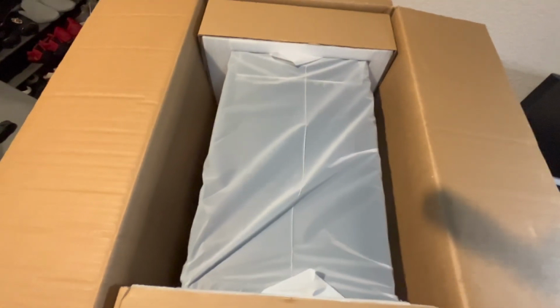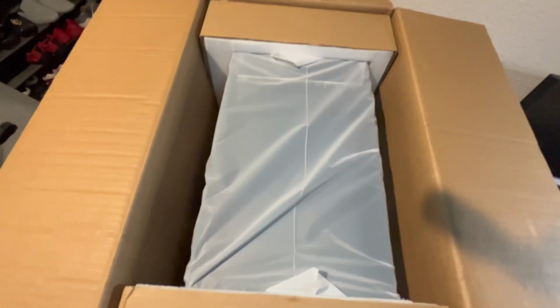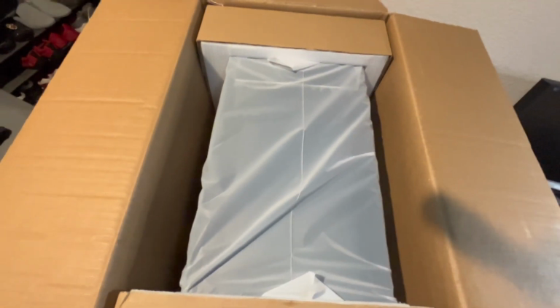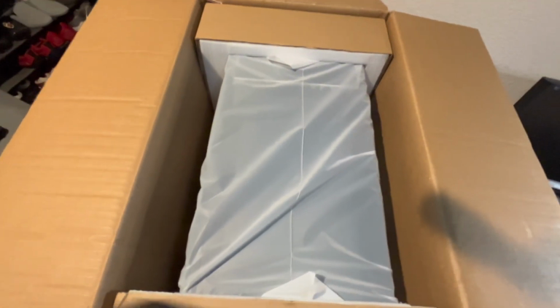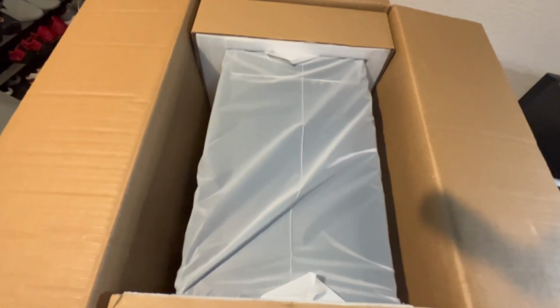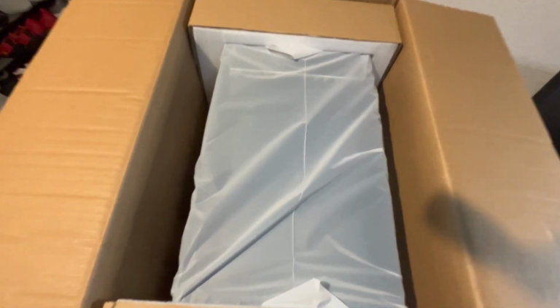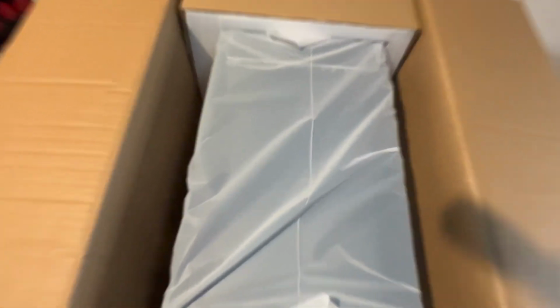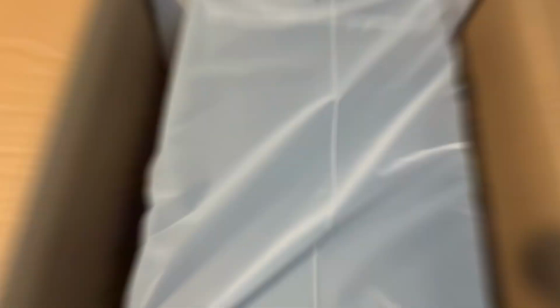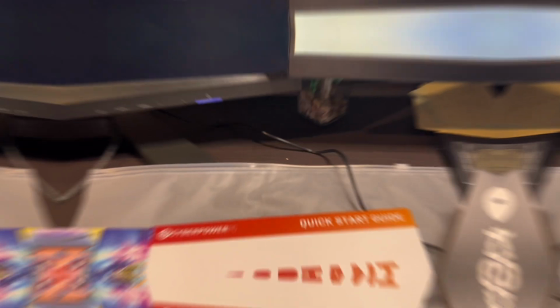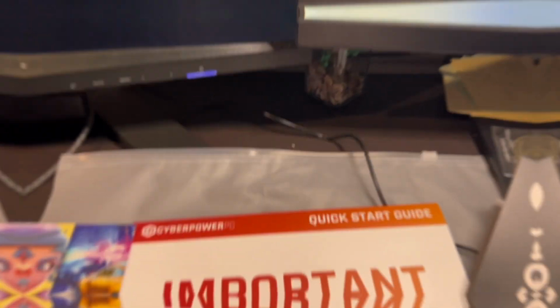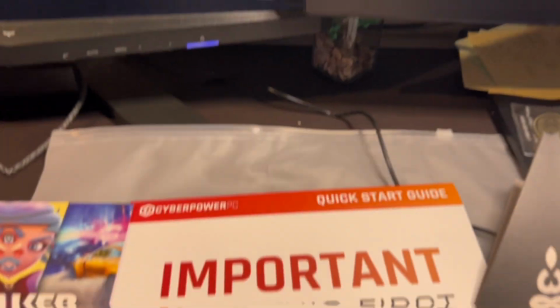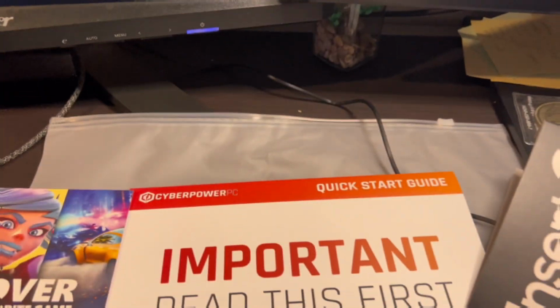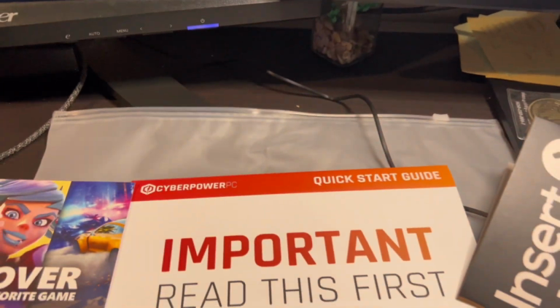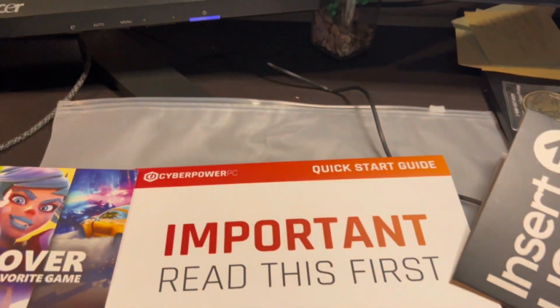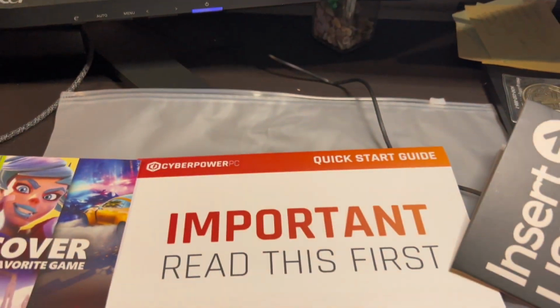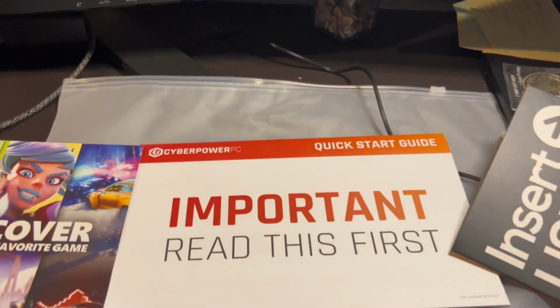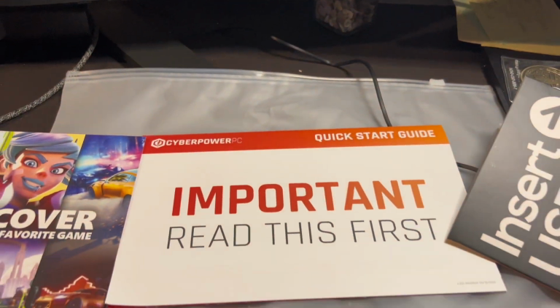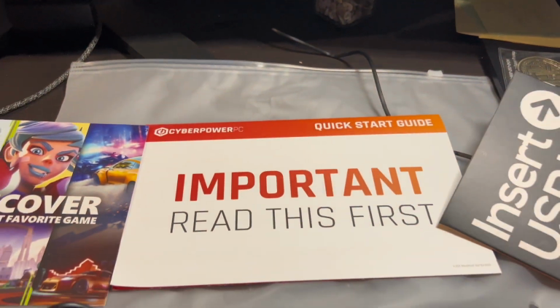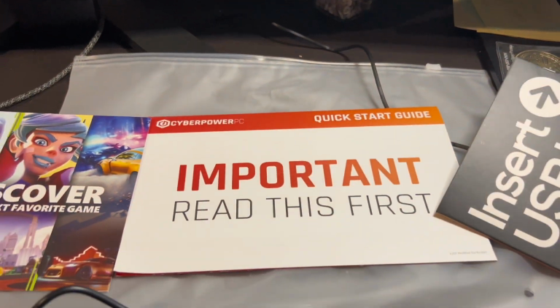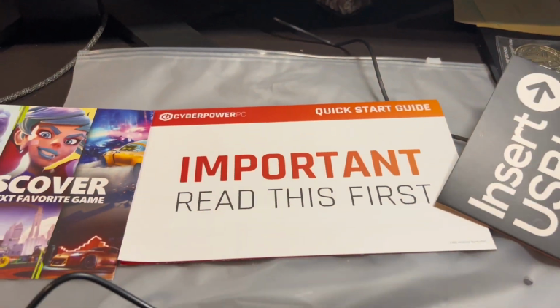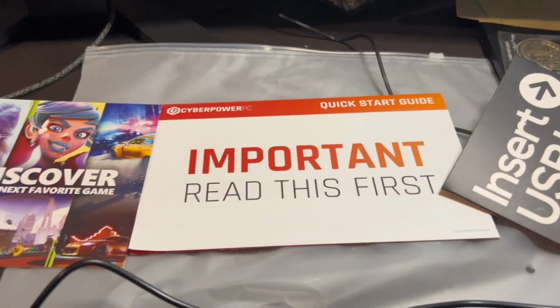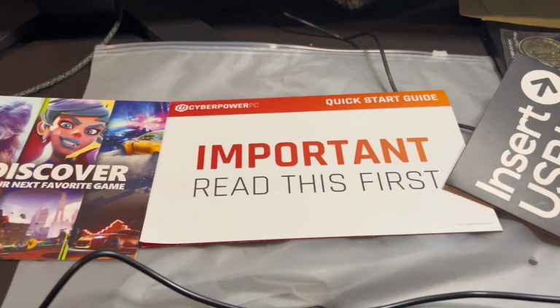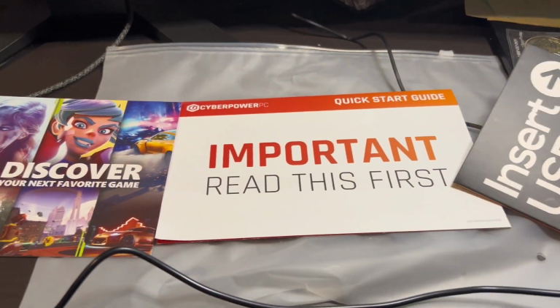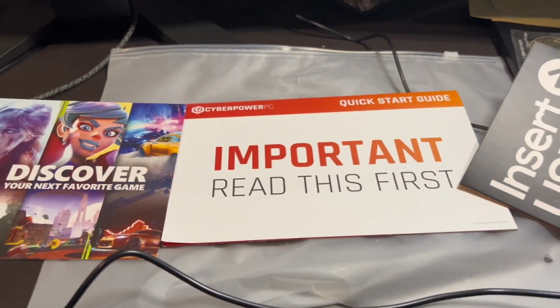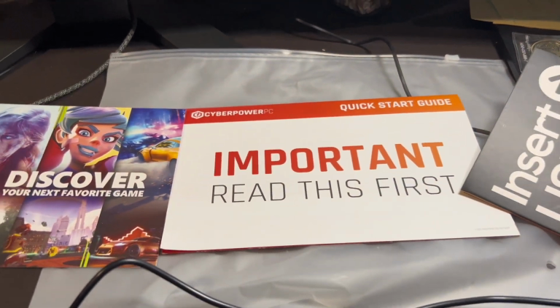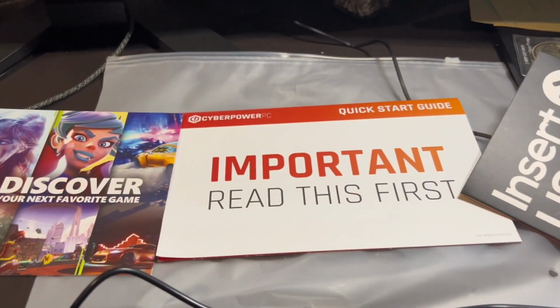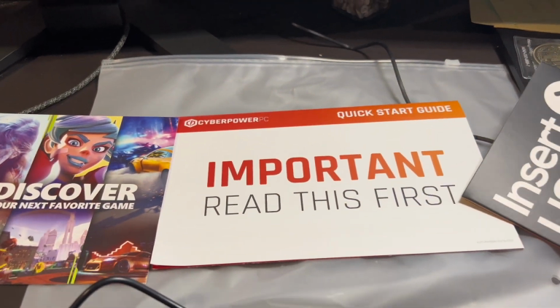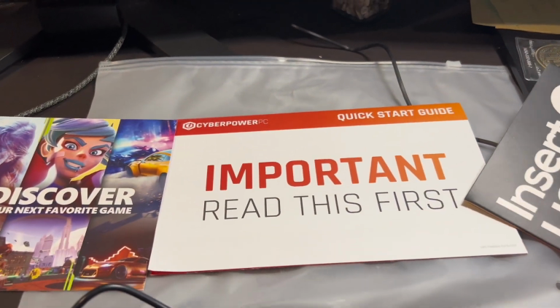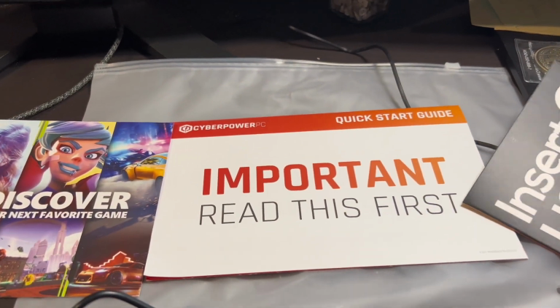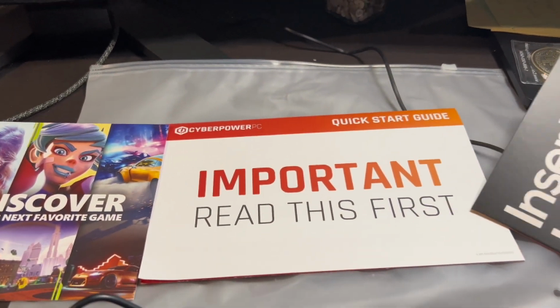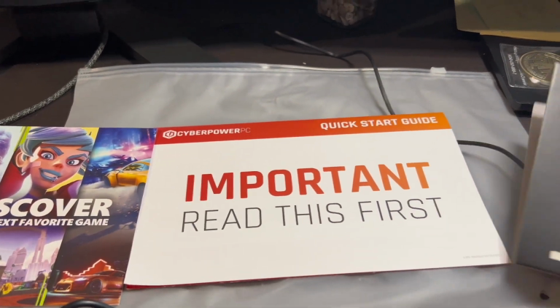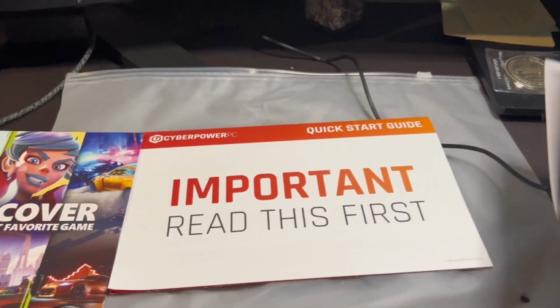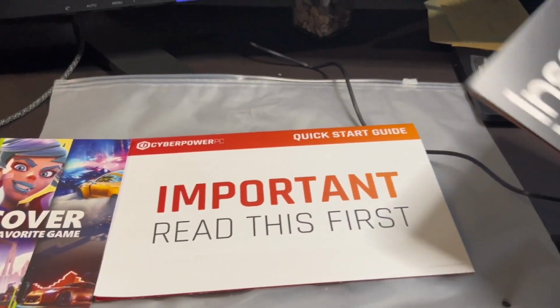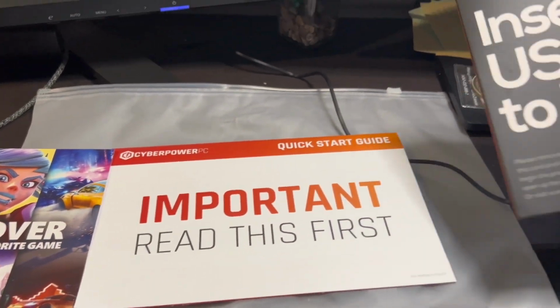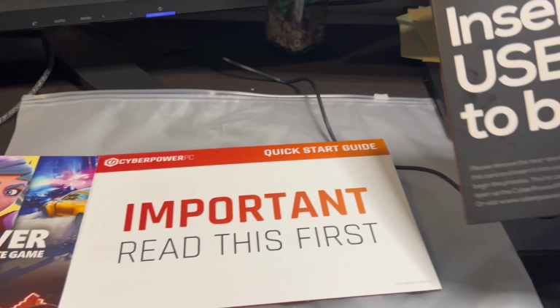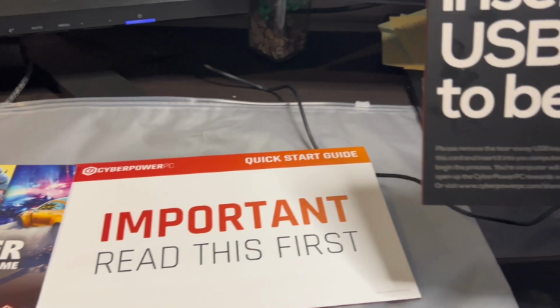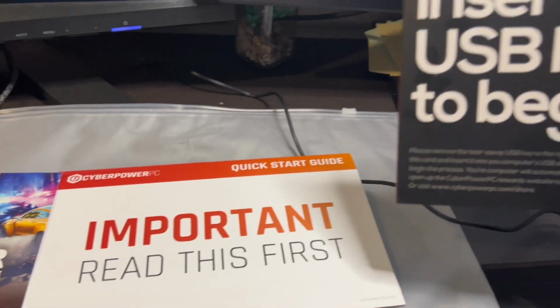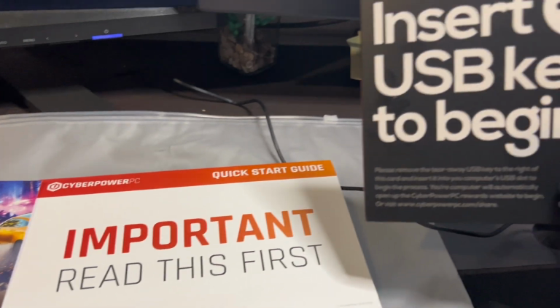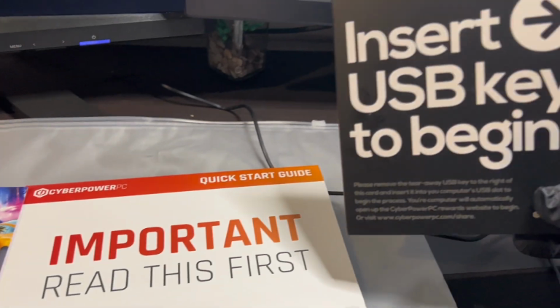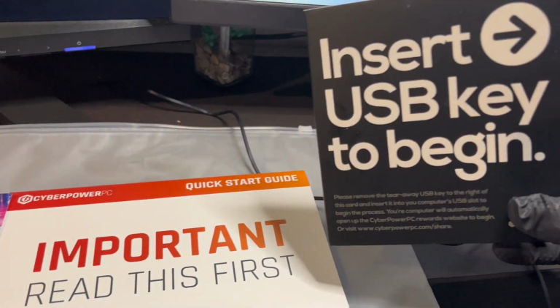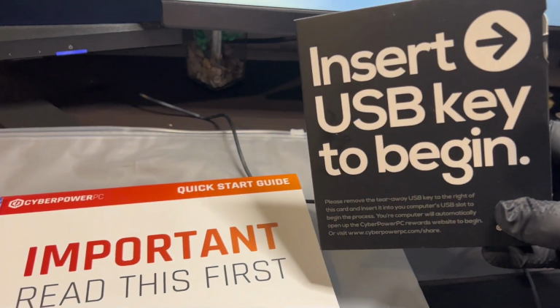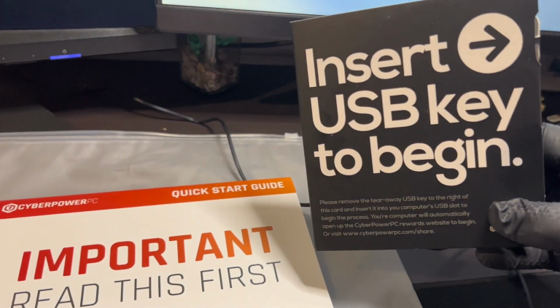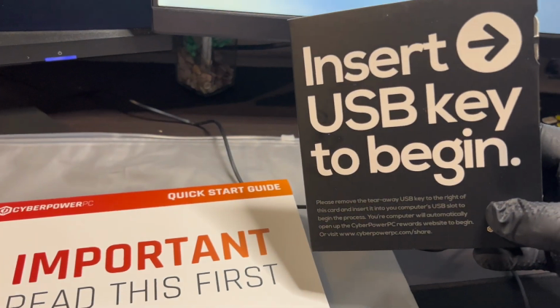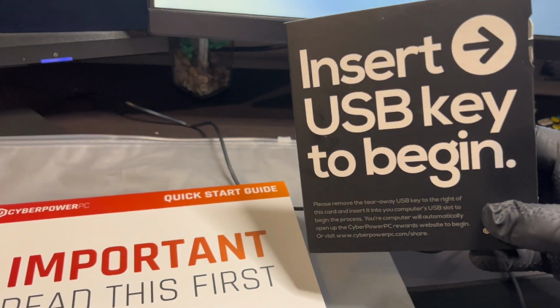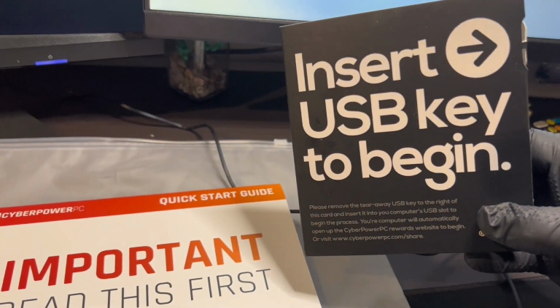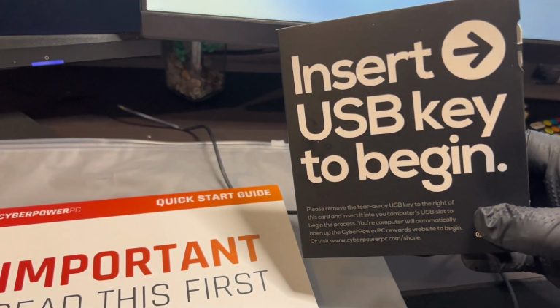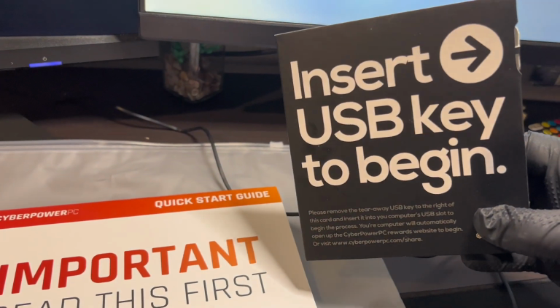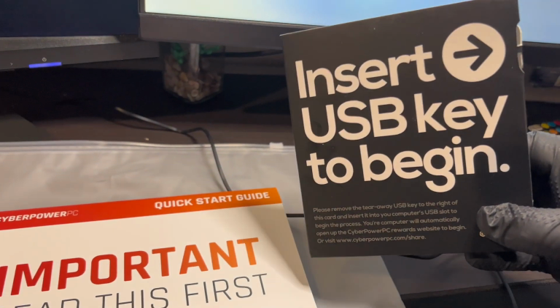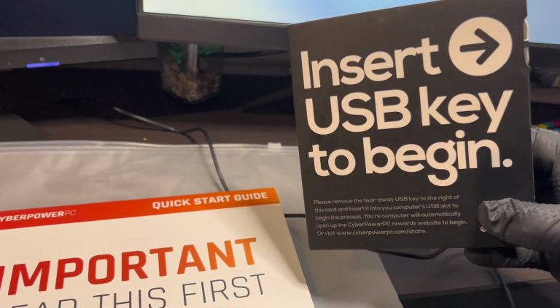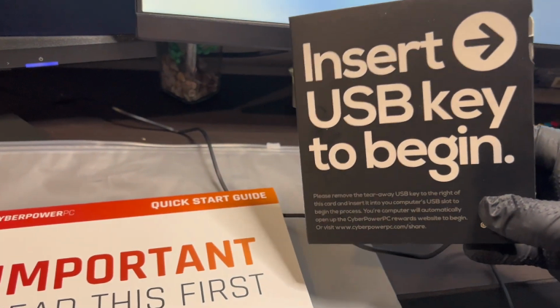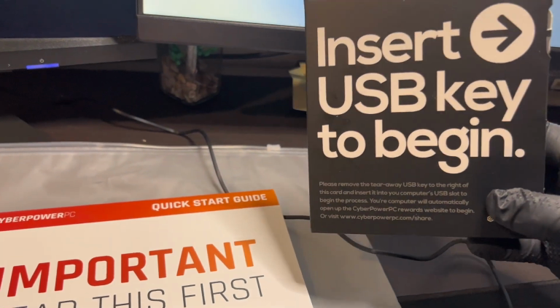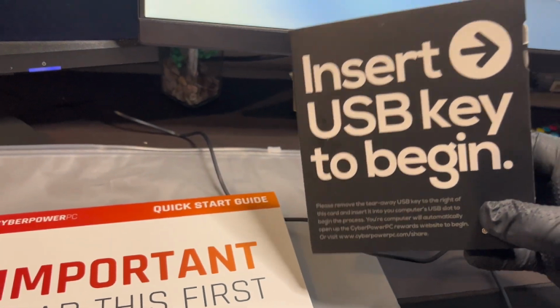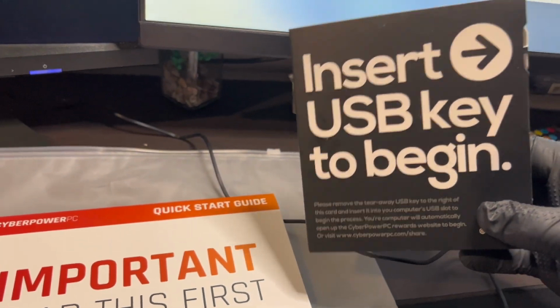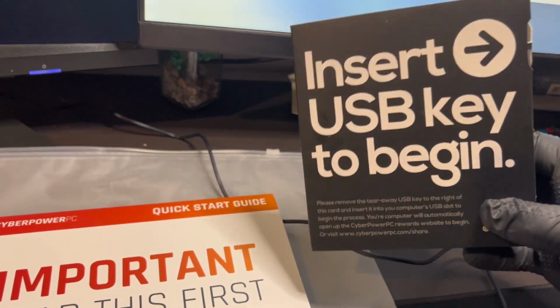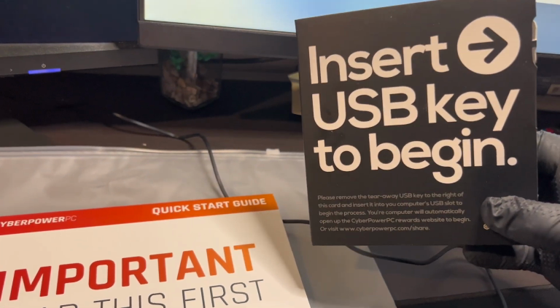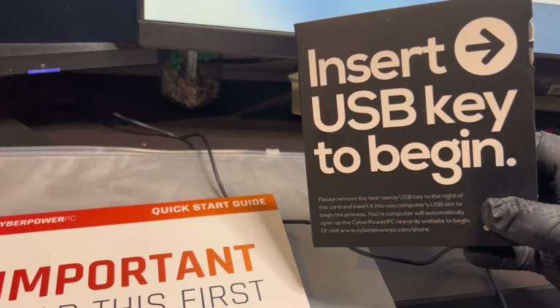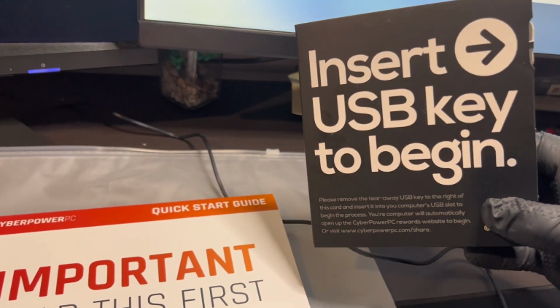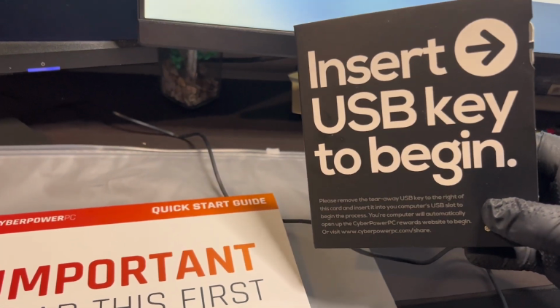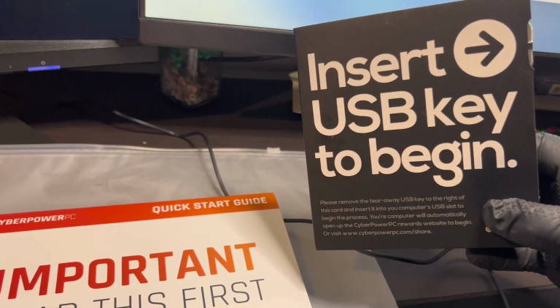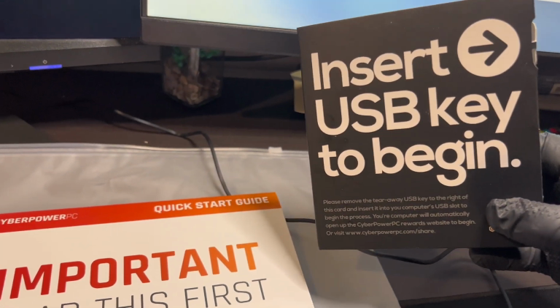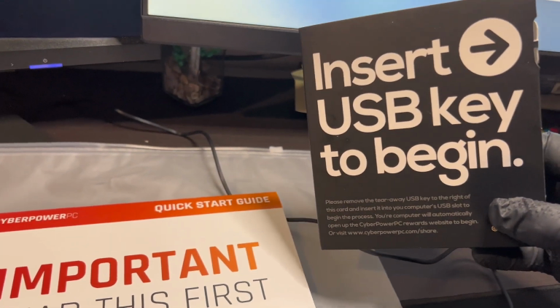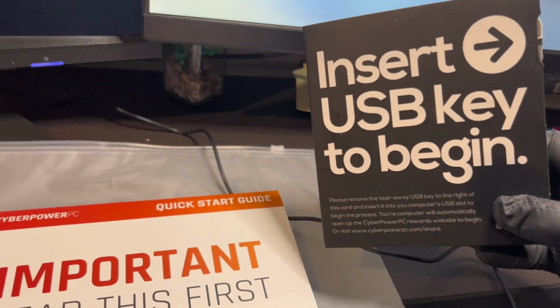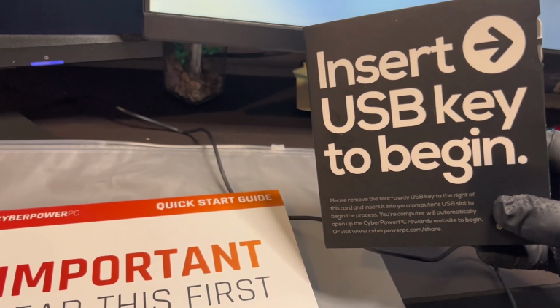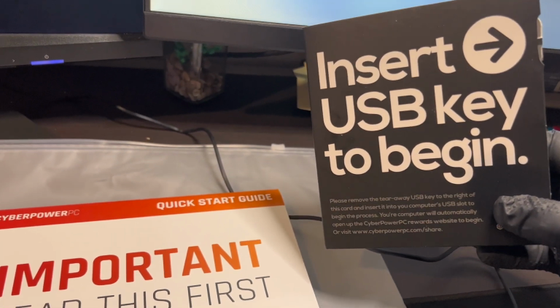Without further ado, I'm gonna open this bad boy out. We got some nice little goodies — they gave us a nice little USB.